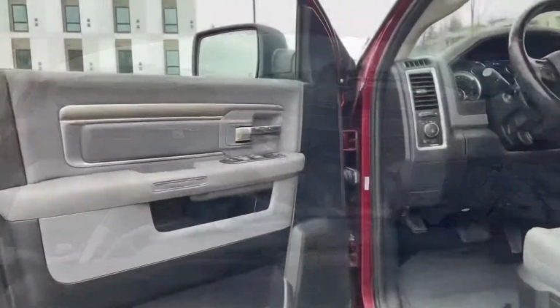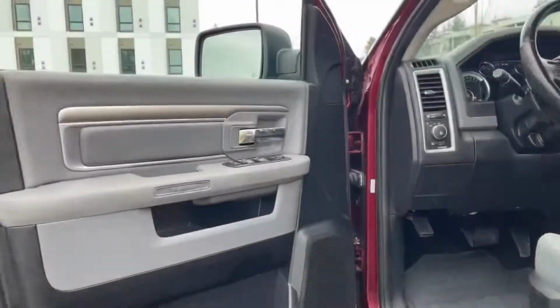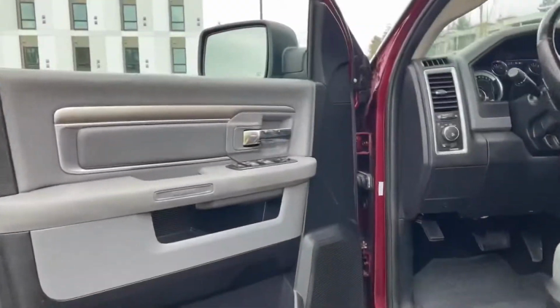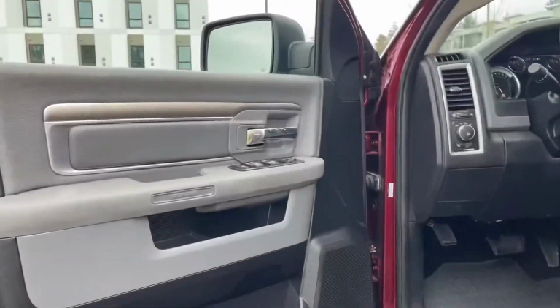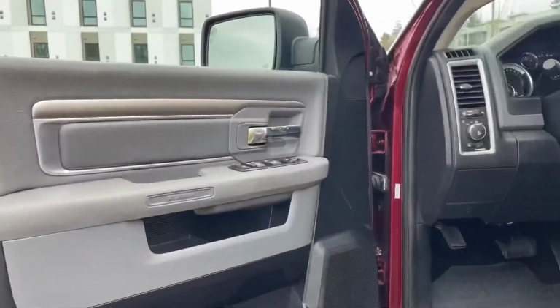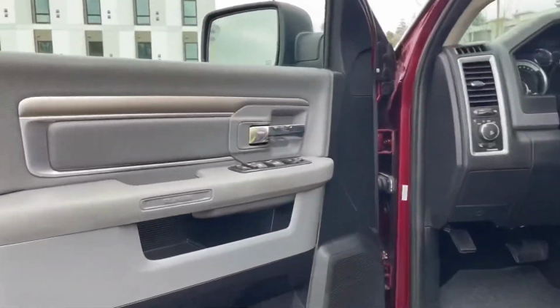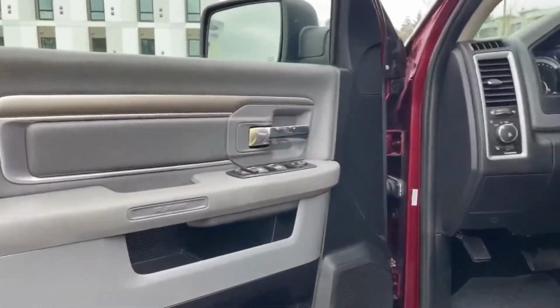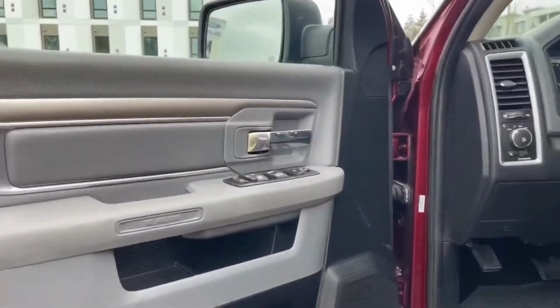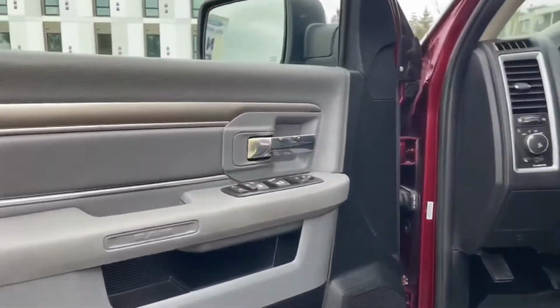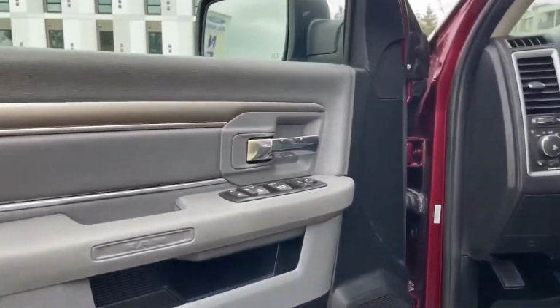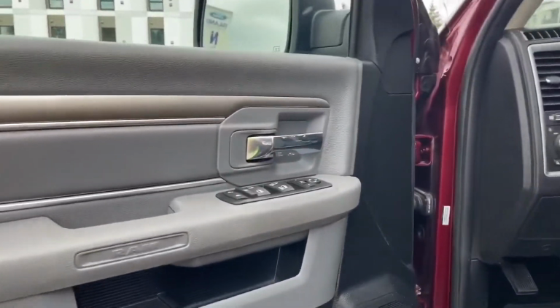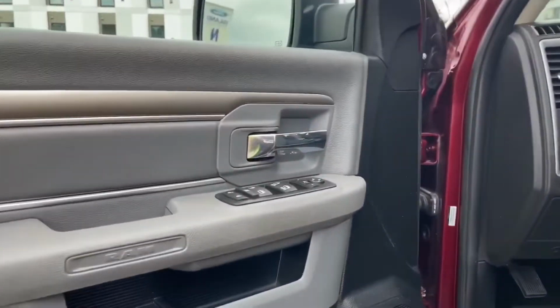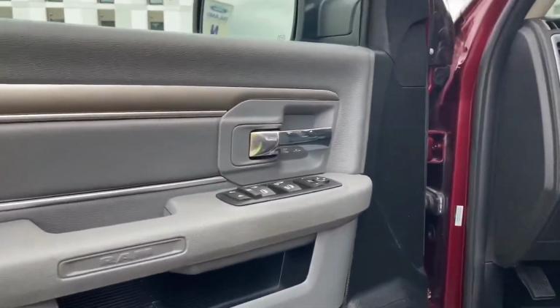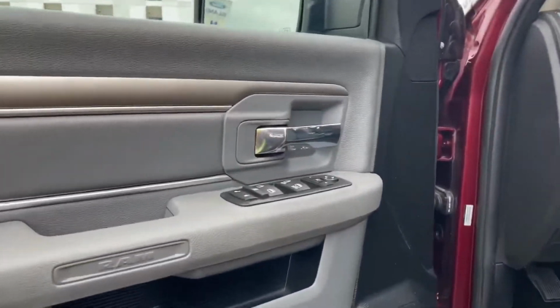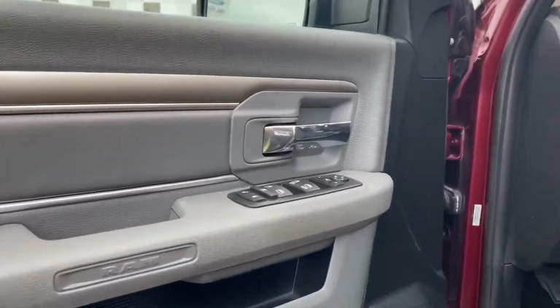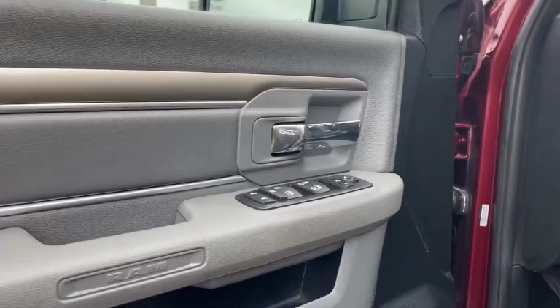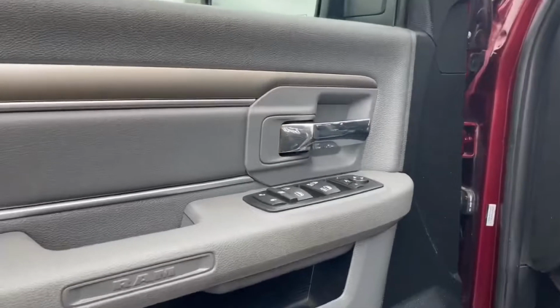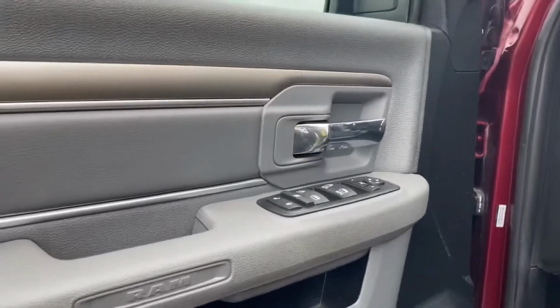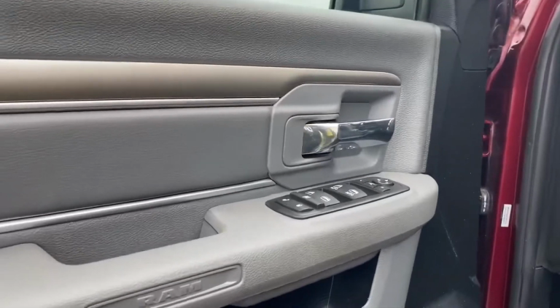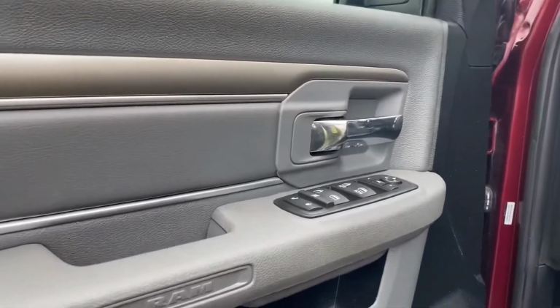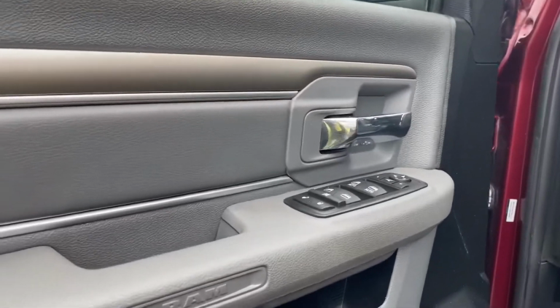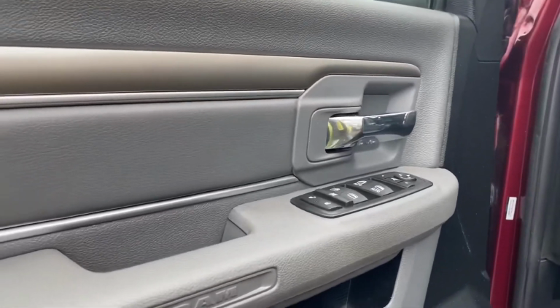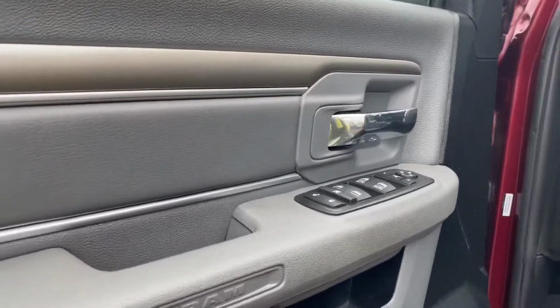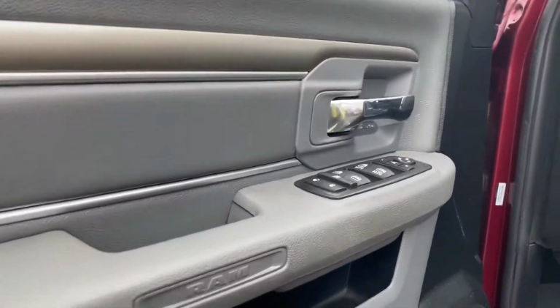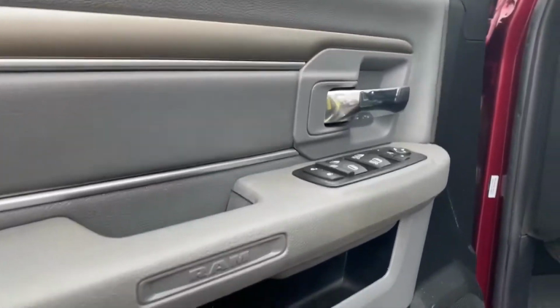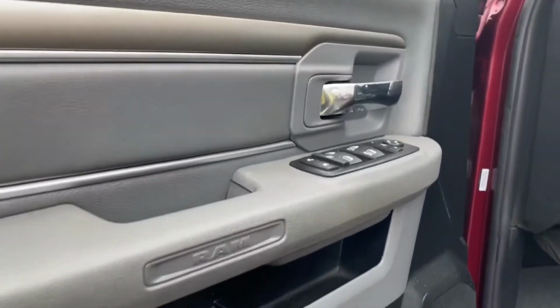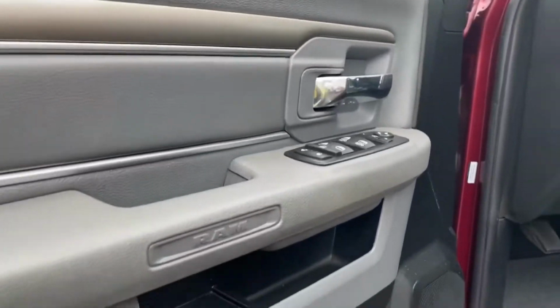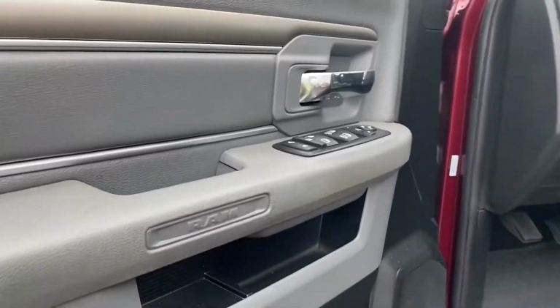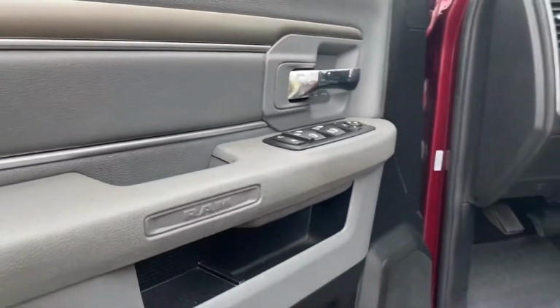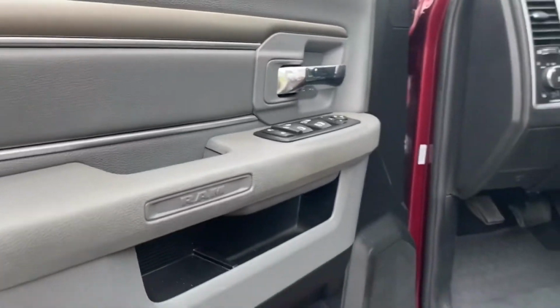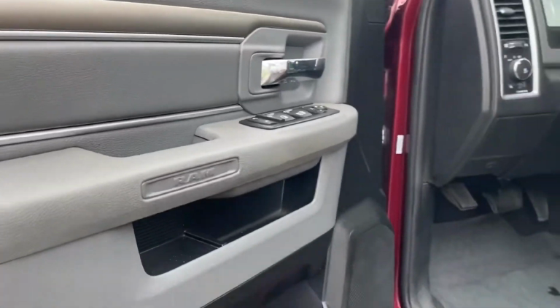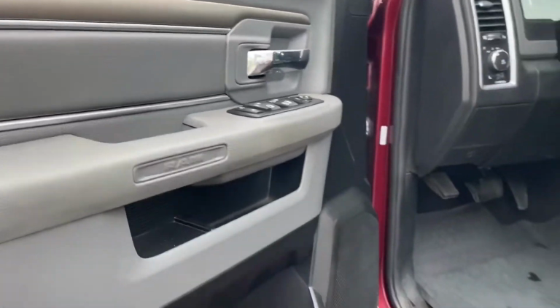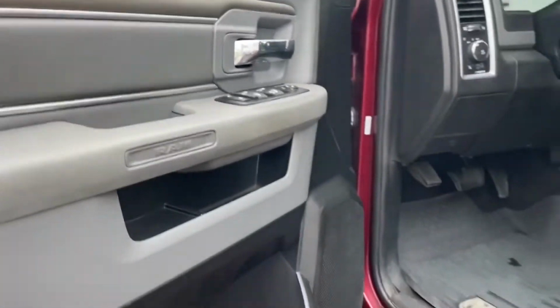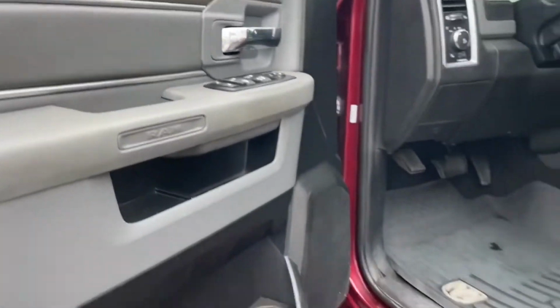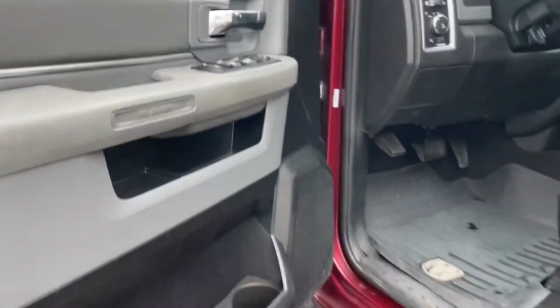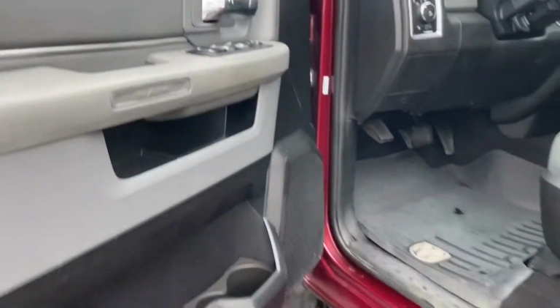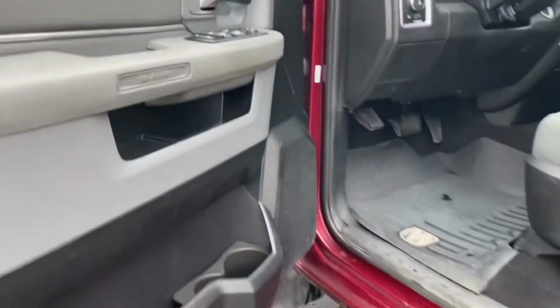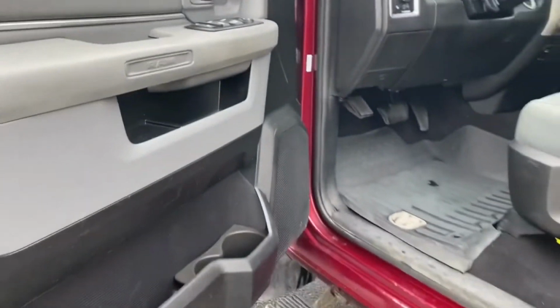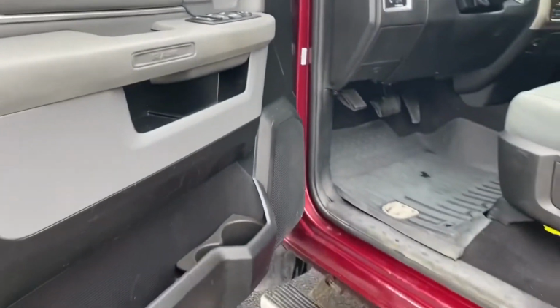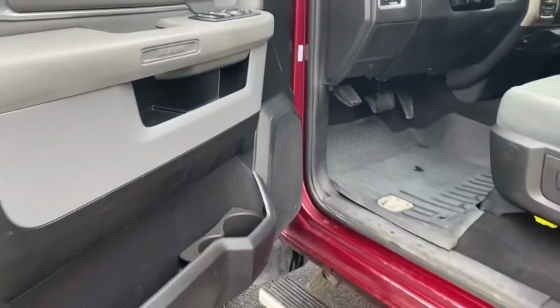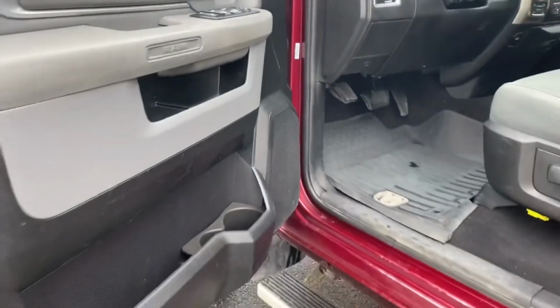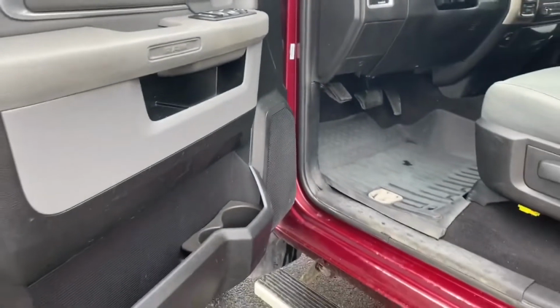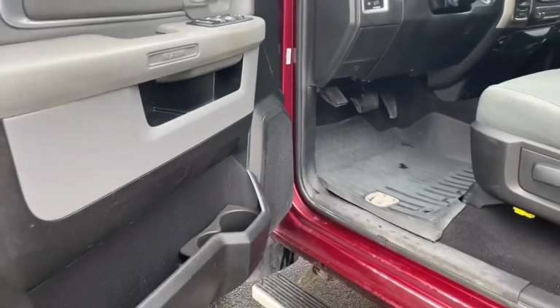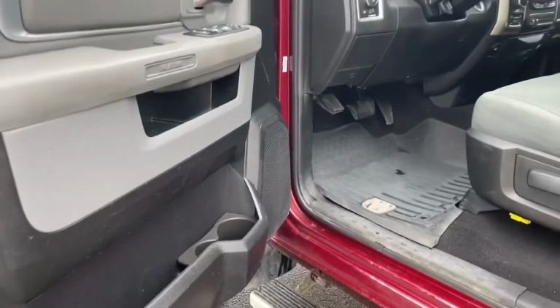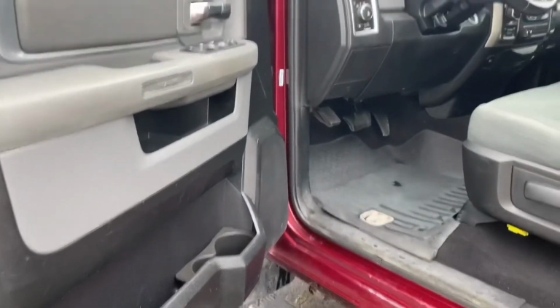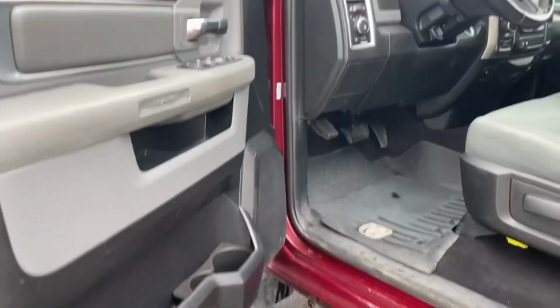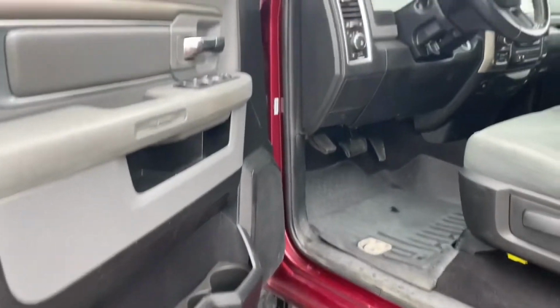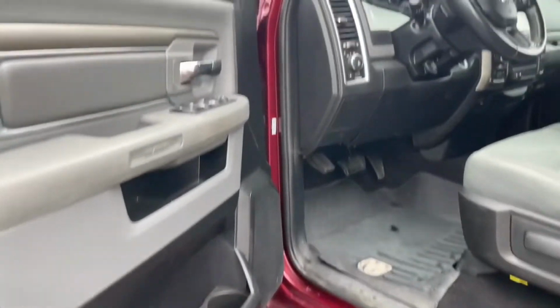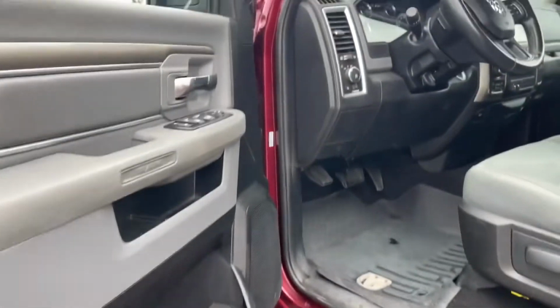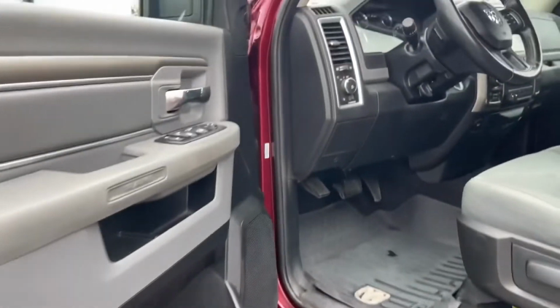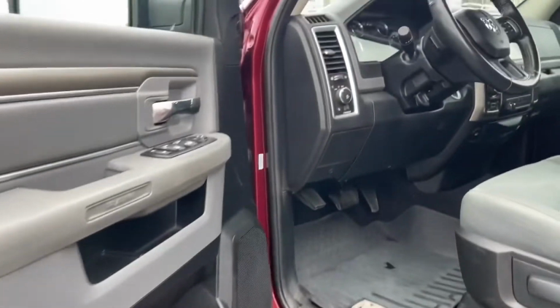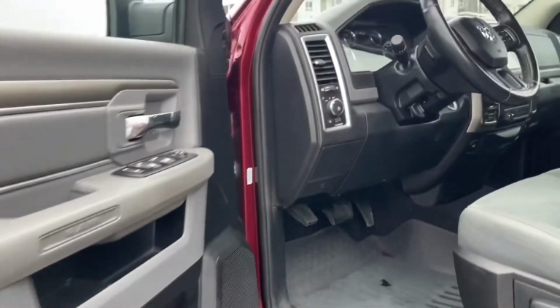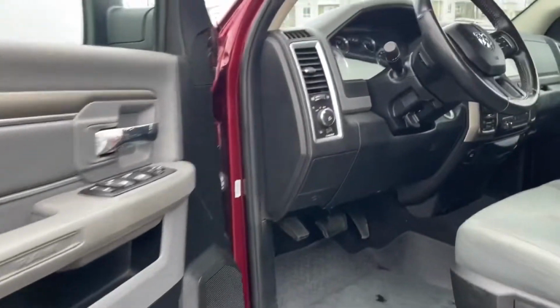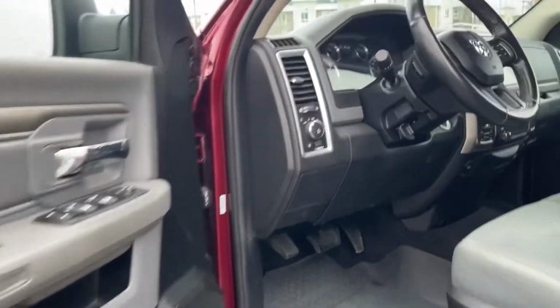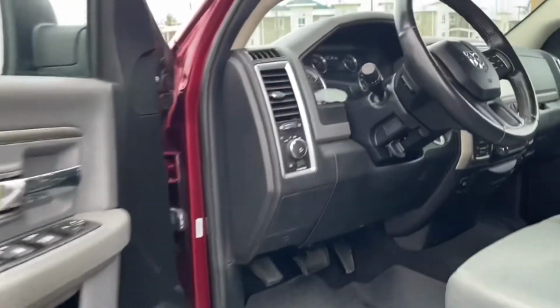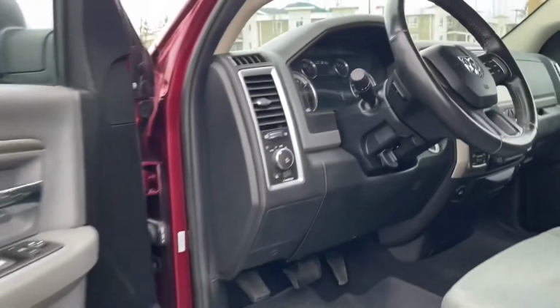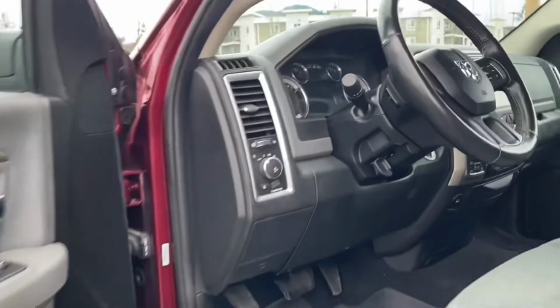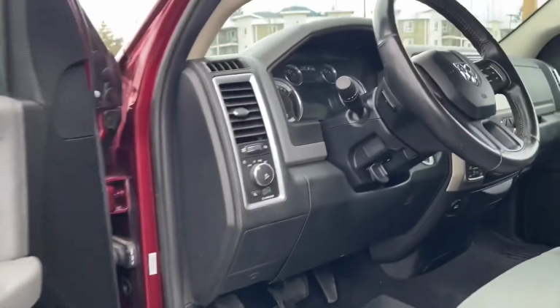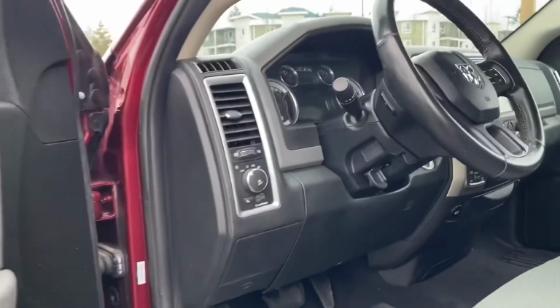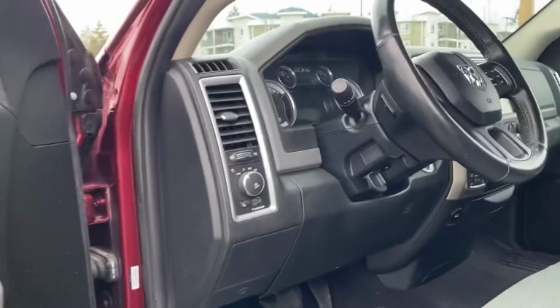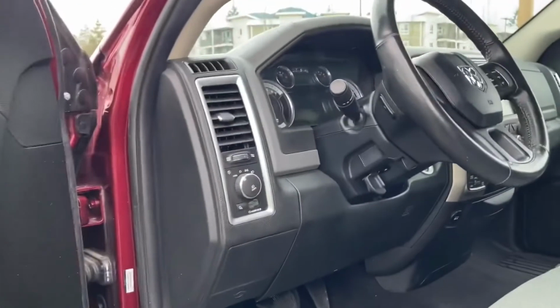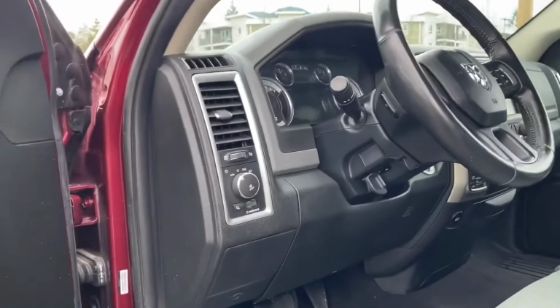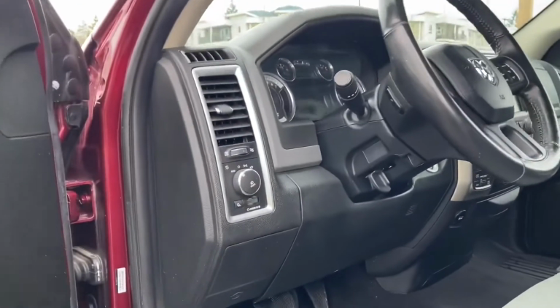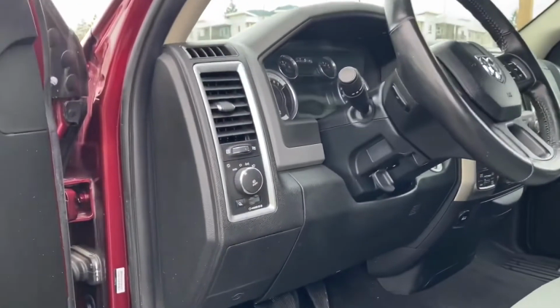There's a speaker in the door as well as power locks, windows and mirrors. You've got a nice running board as well as a grab handle, making it easier to get in.